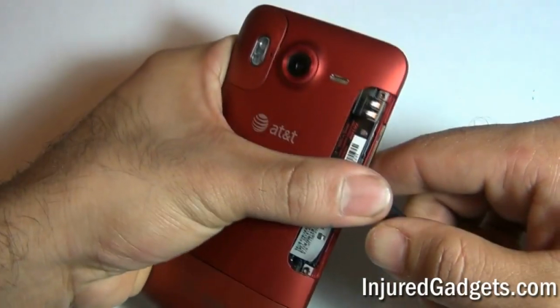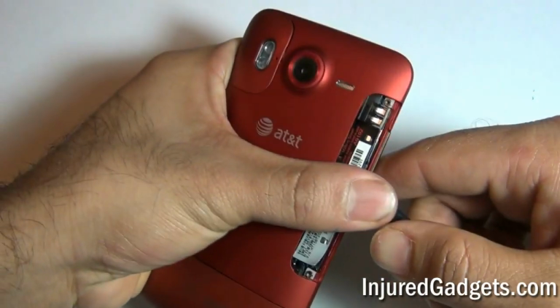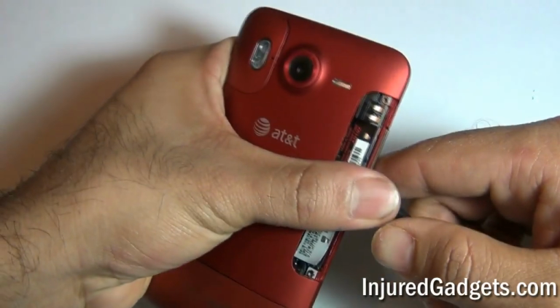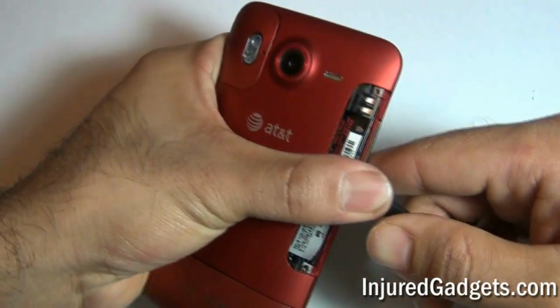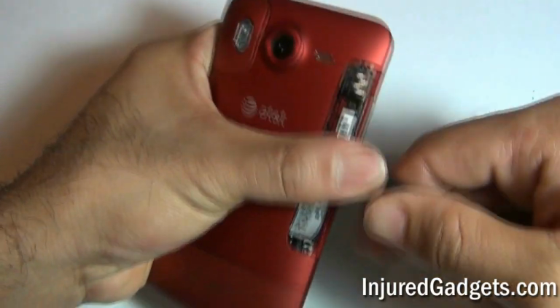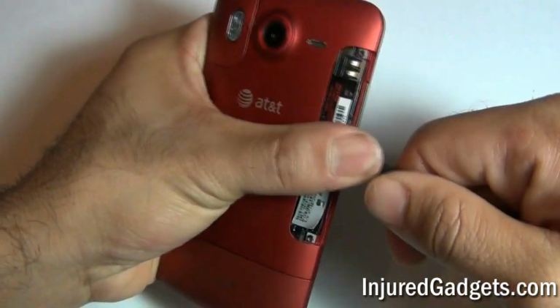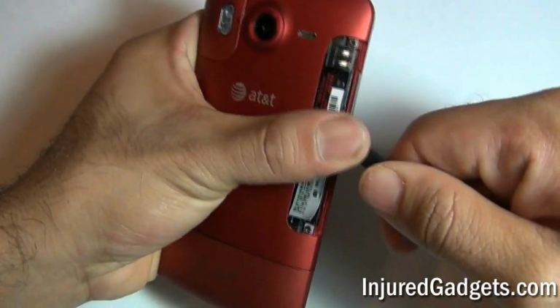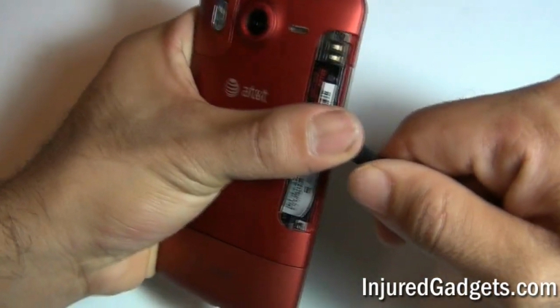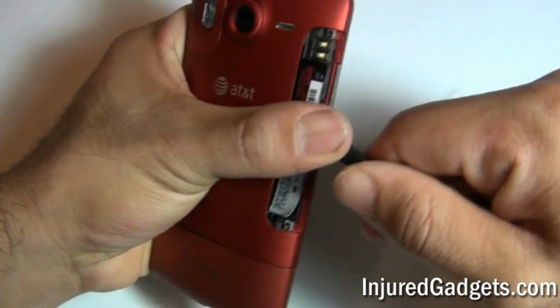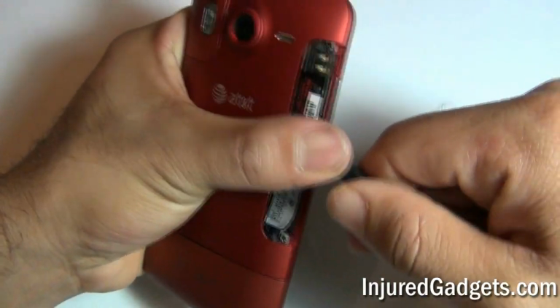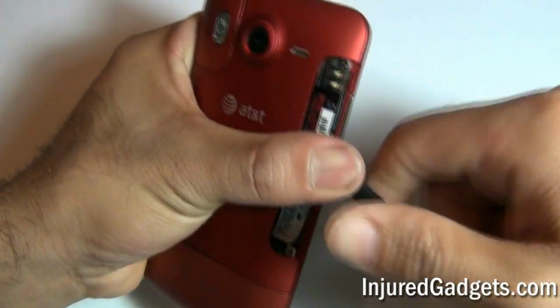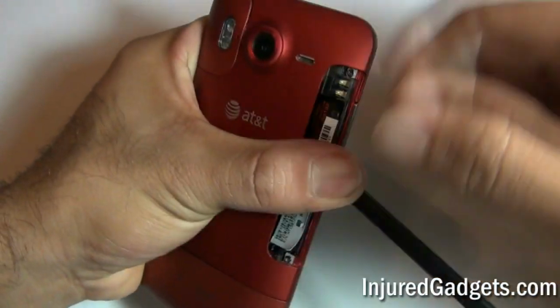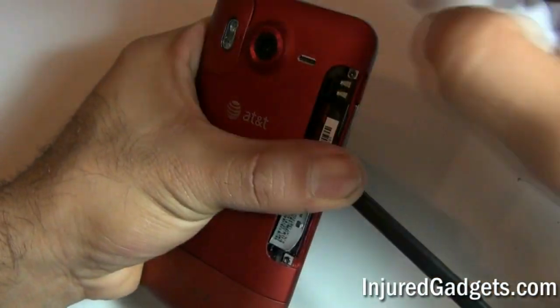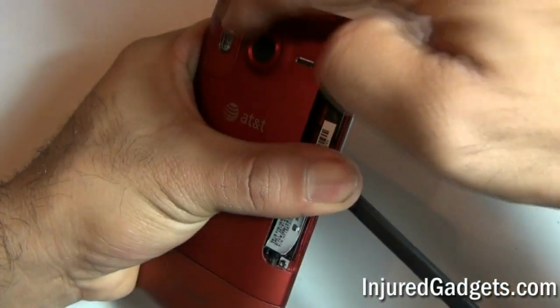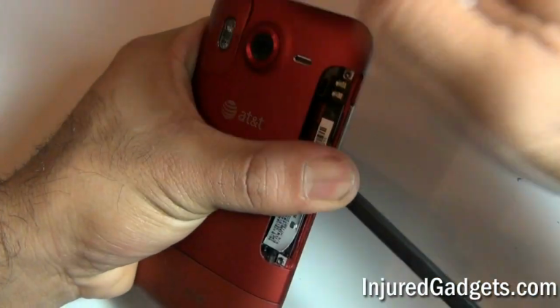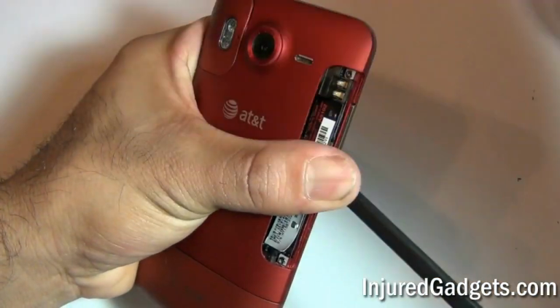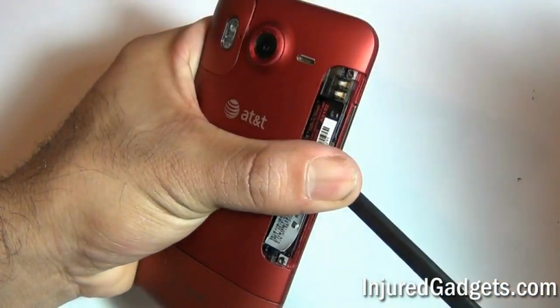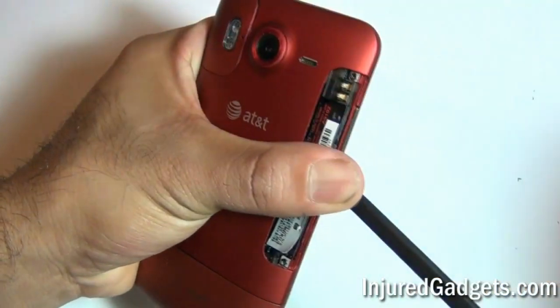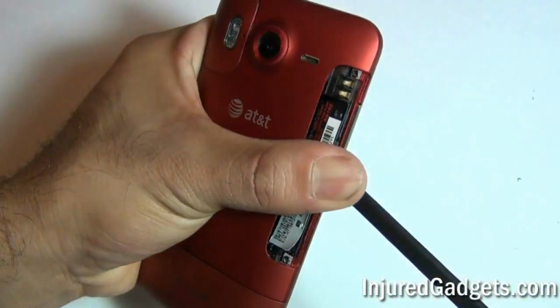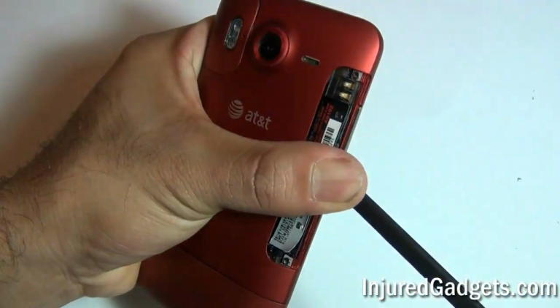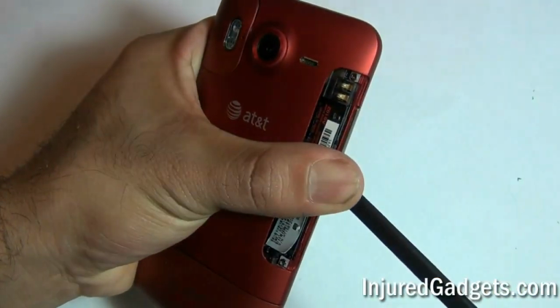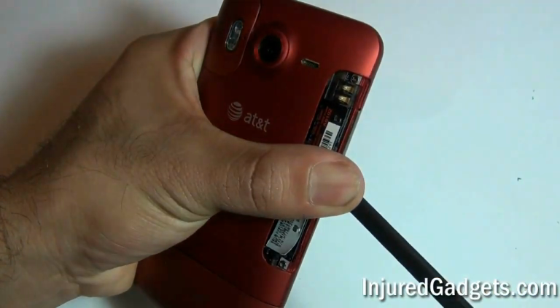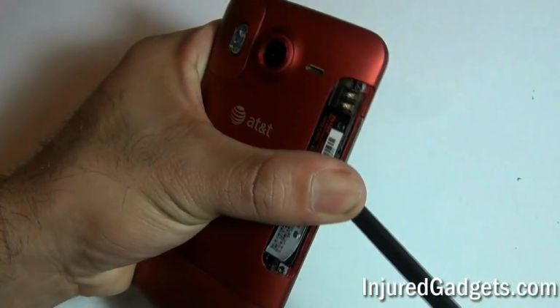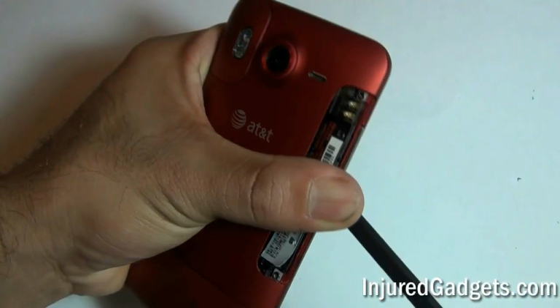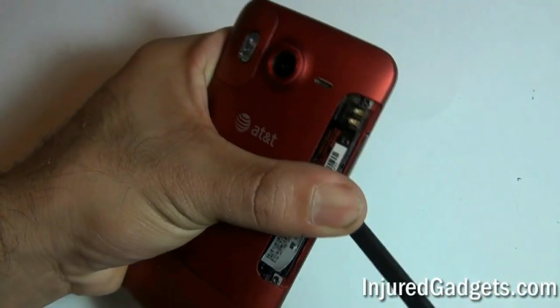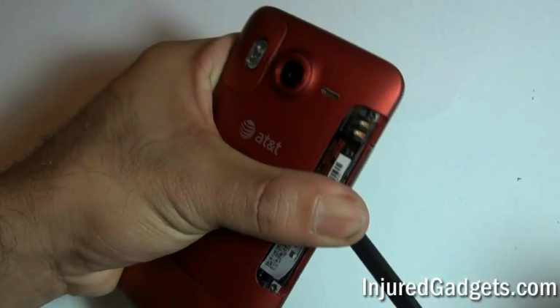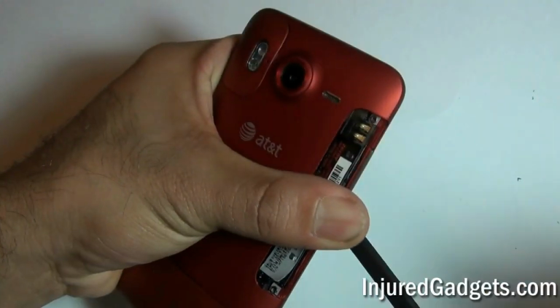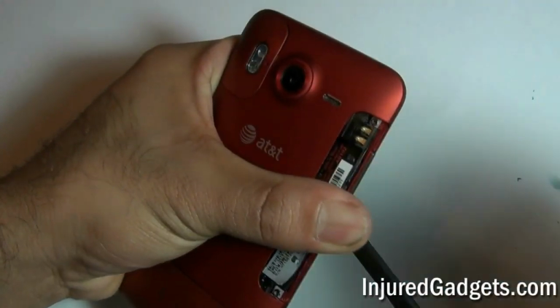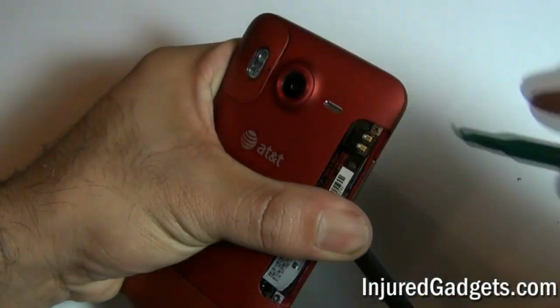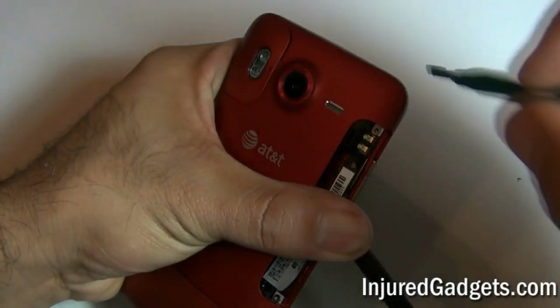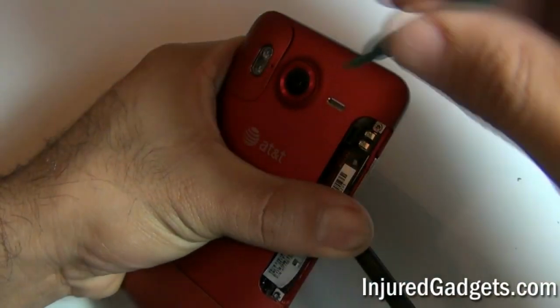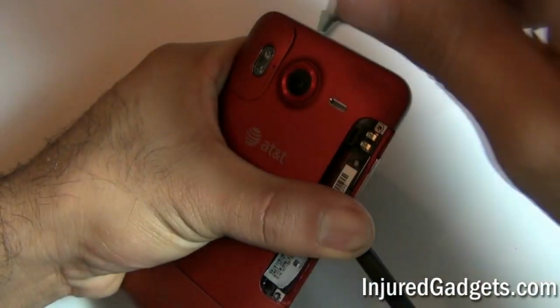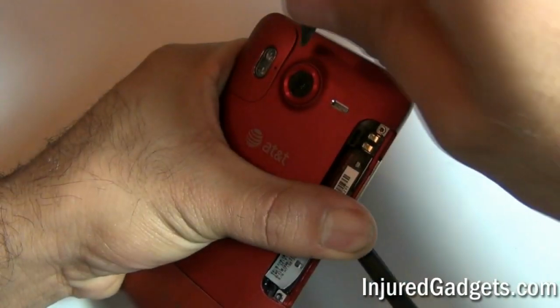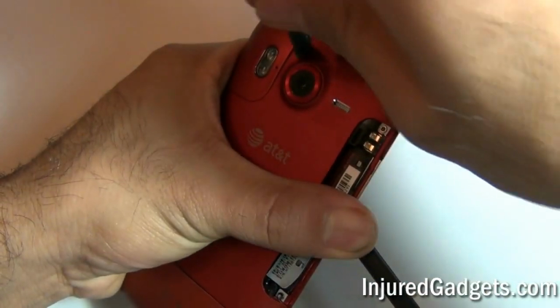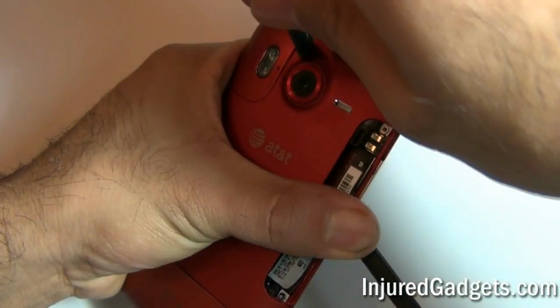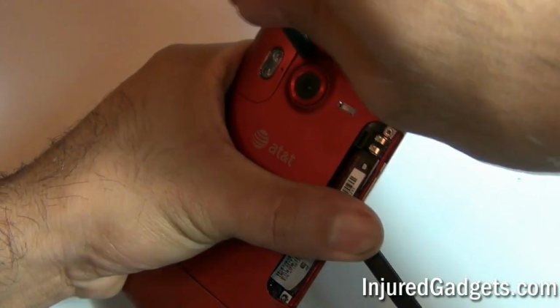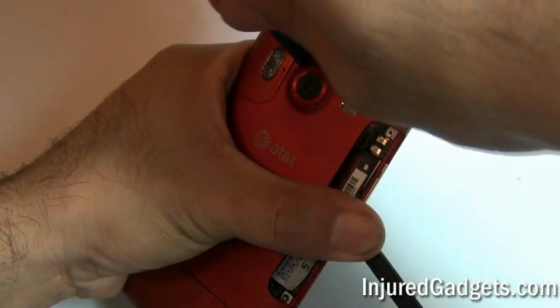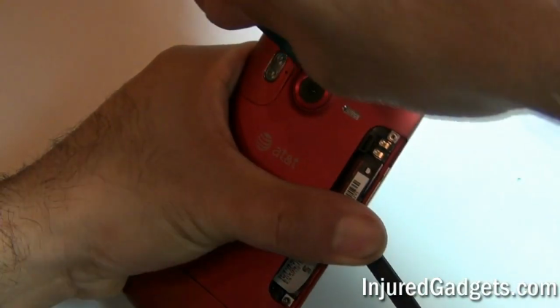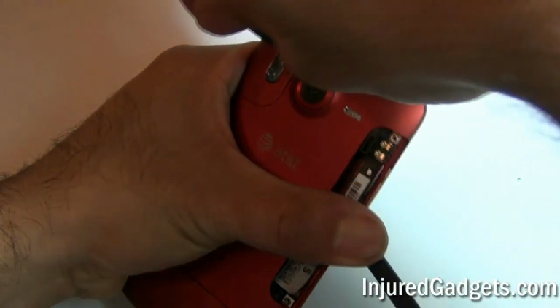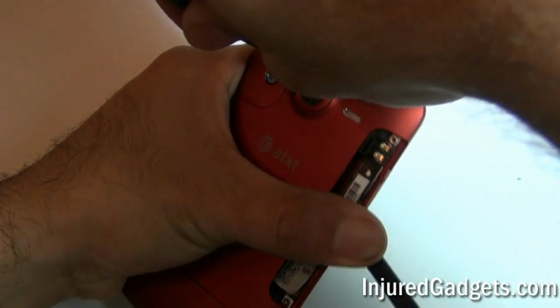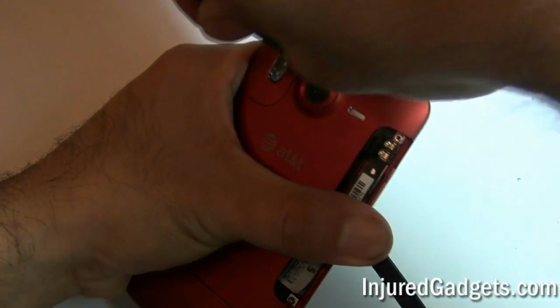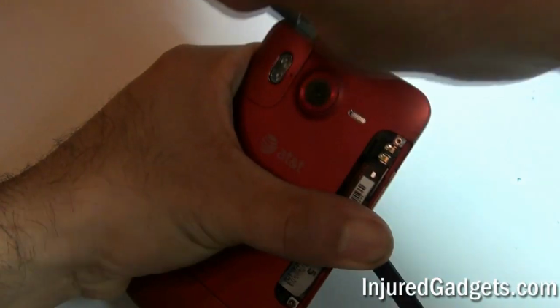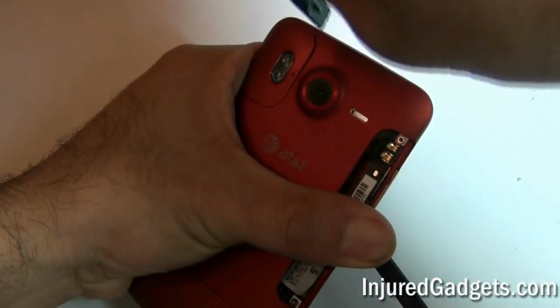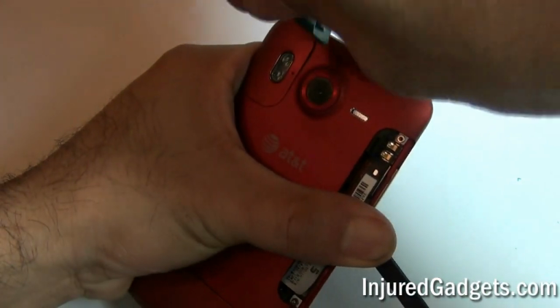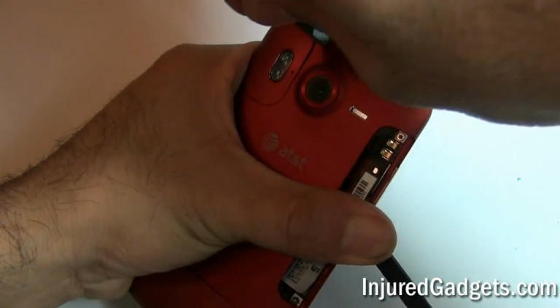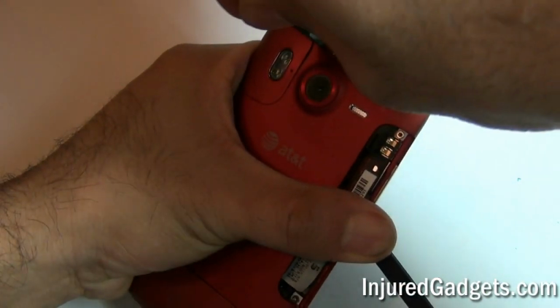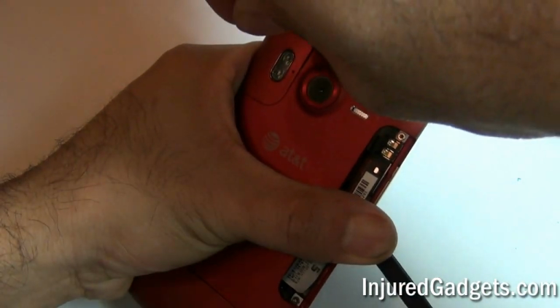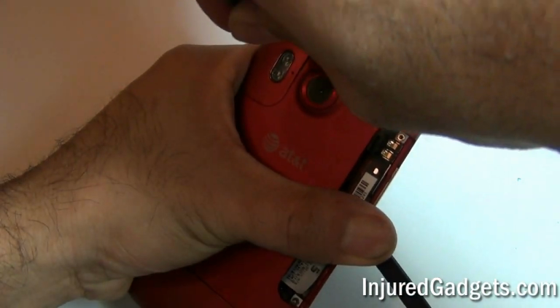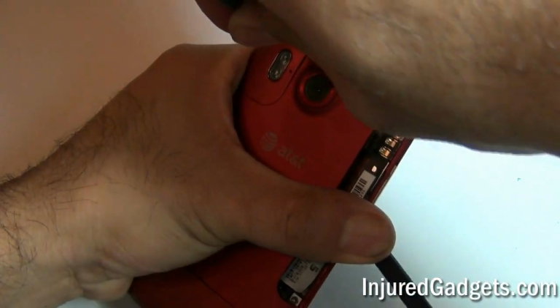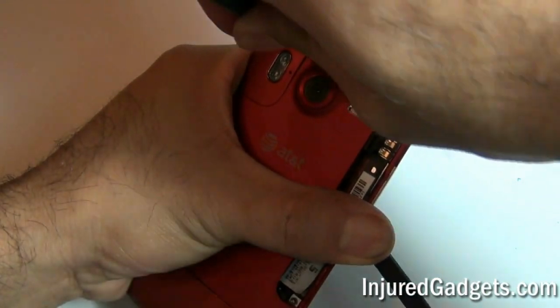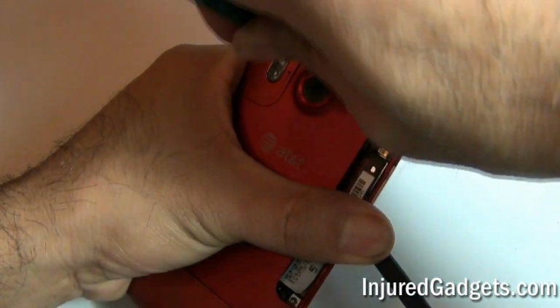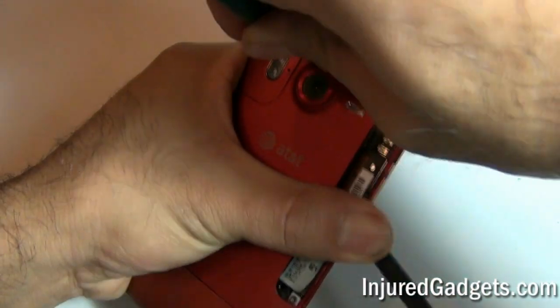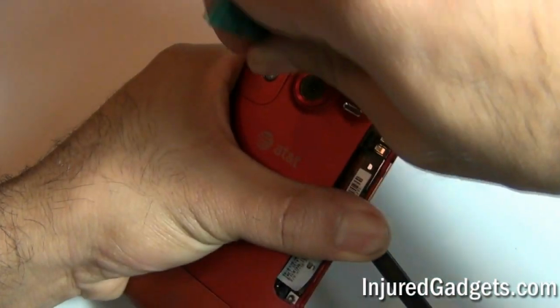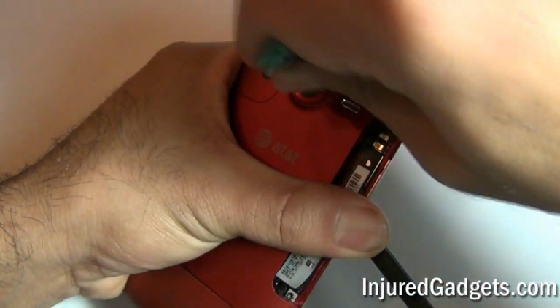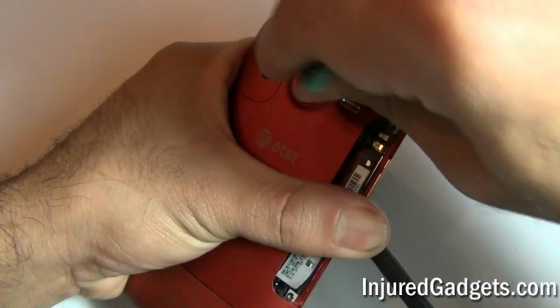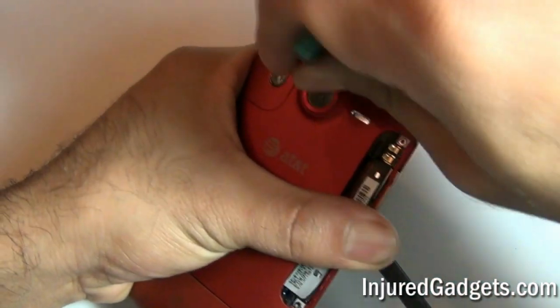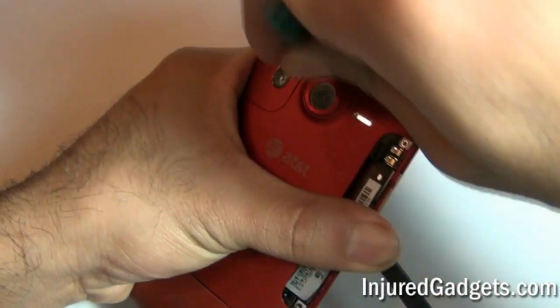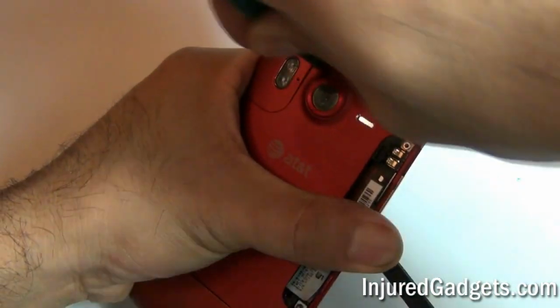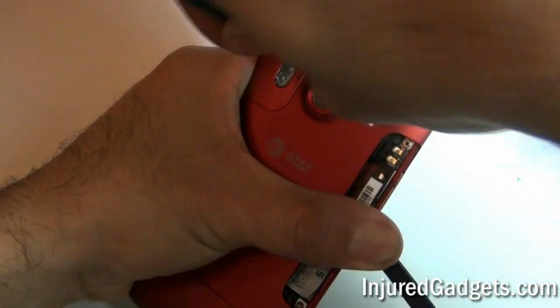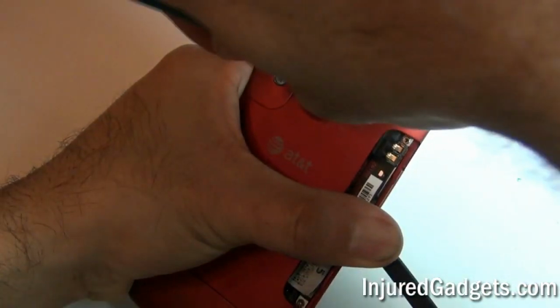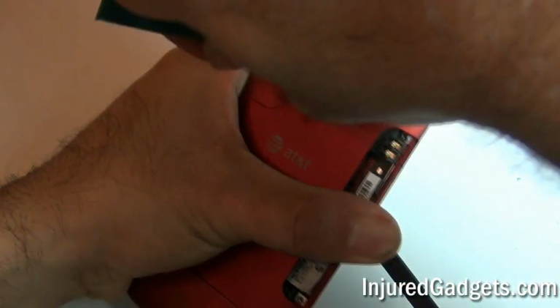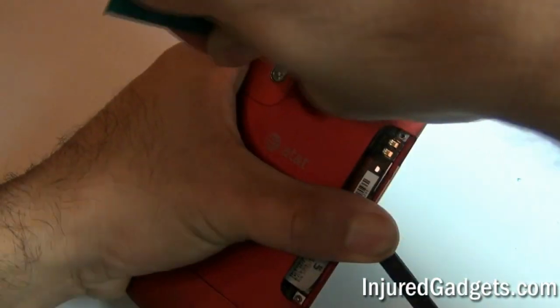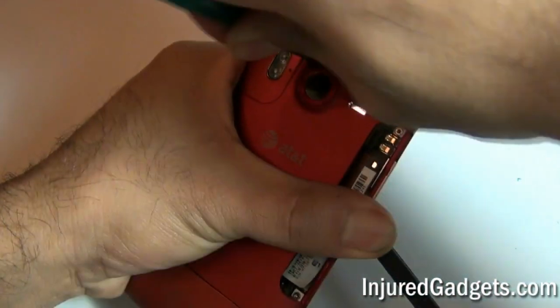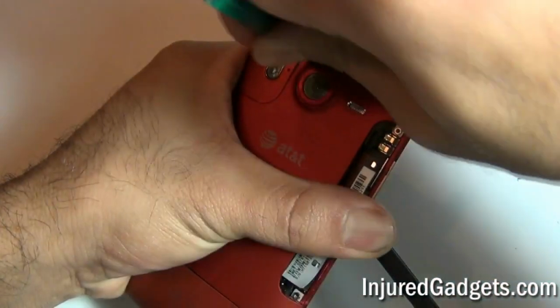Once it has popped up enough, use a safe open pry tool to go ahead and release that bracket from the back housing of your phone.